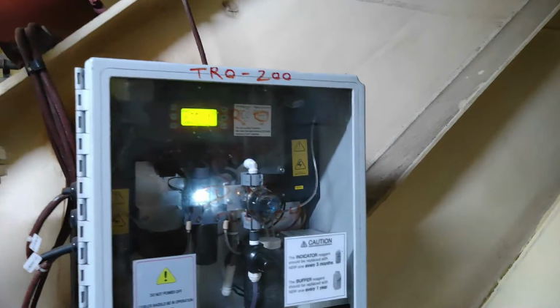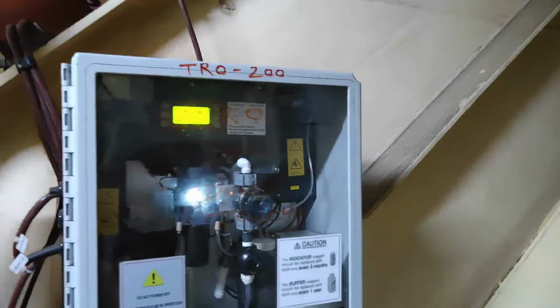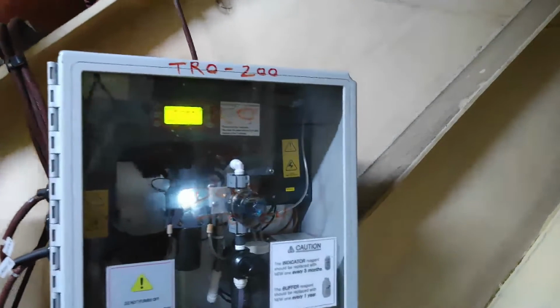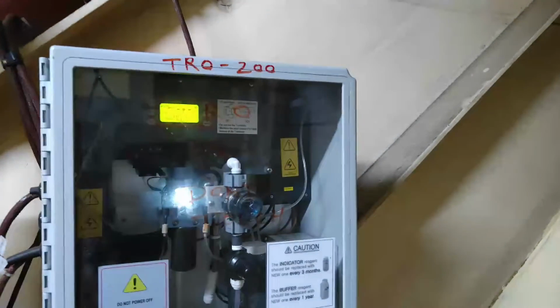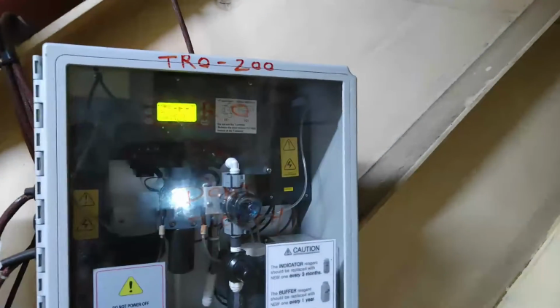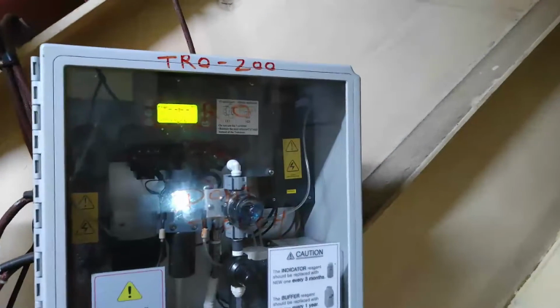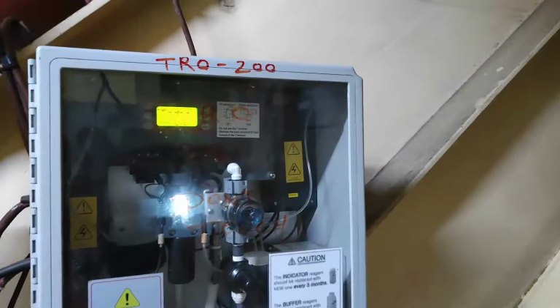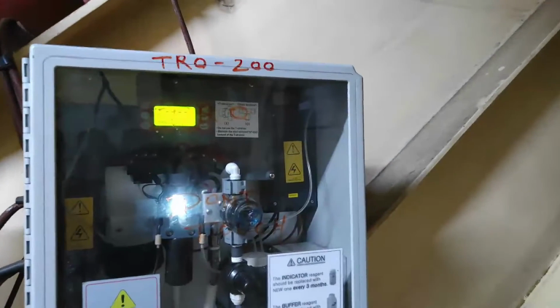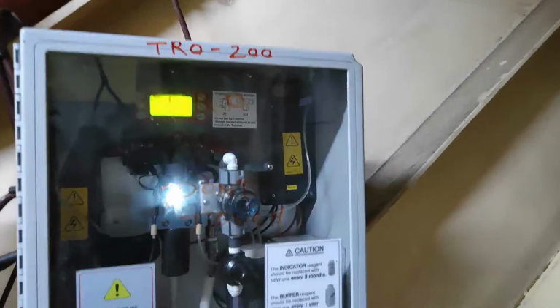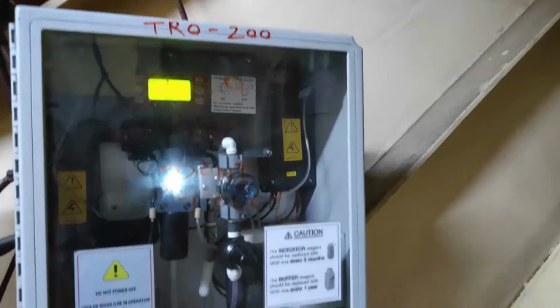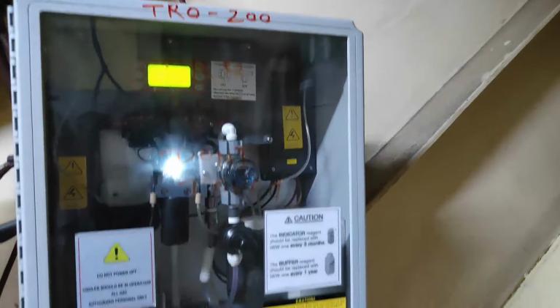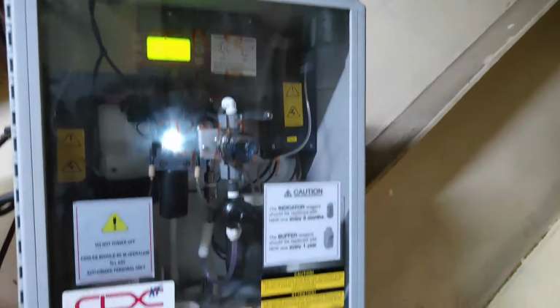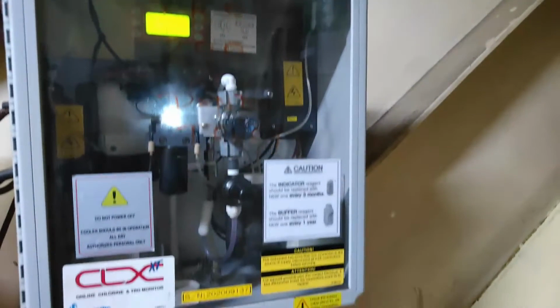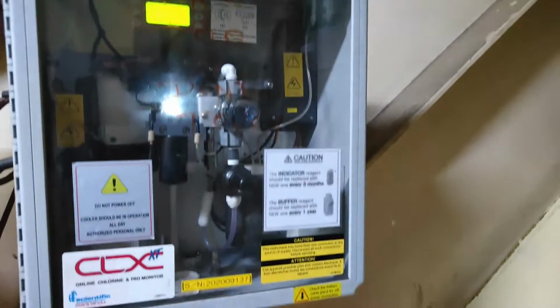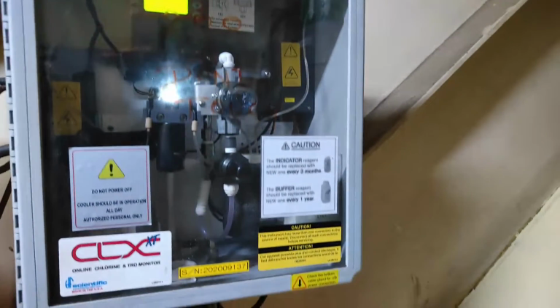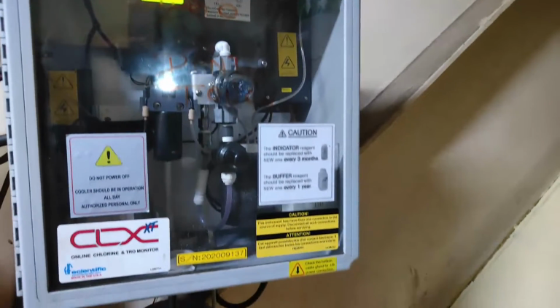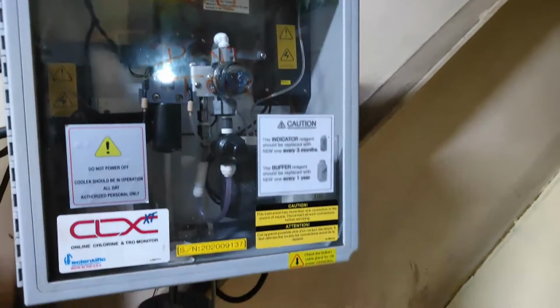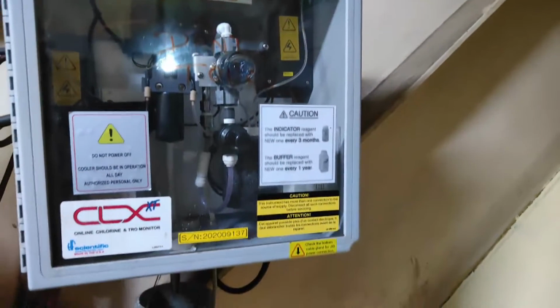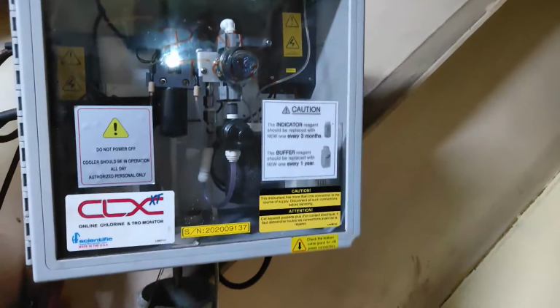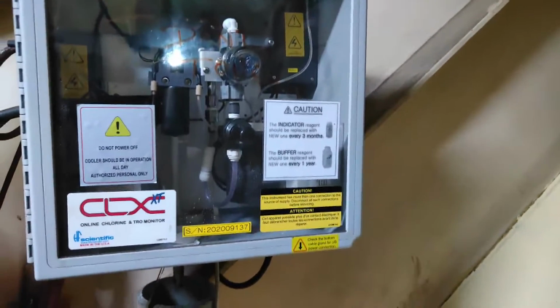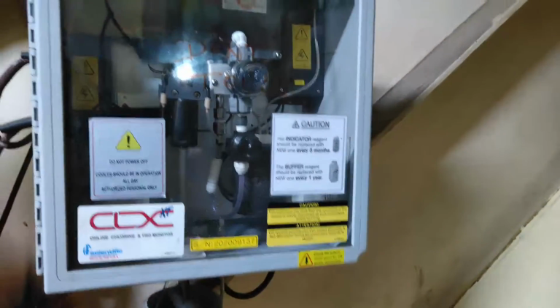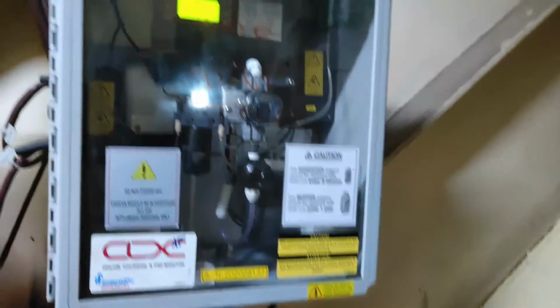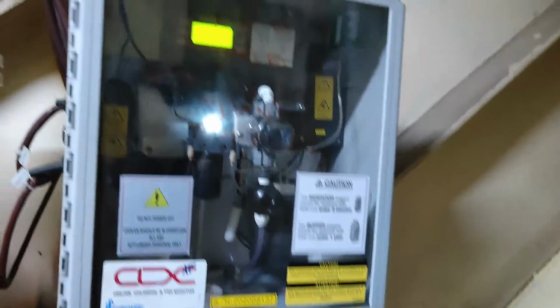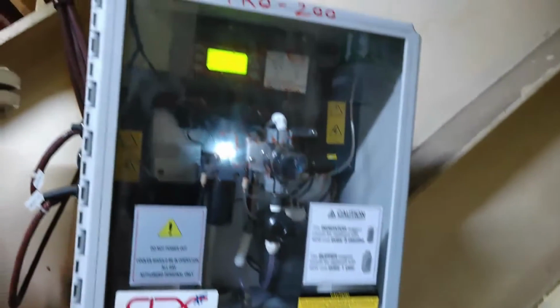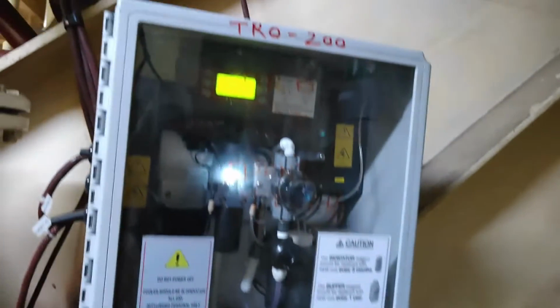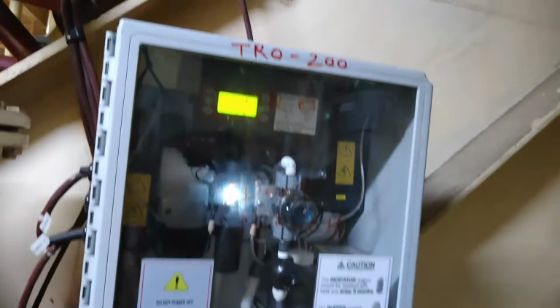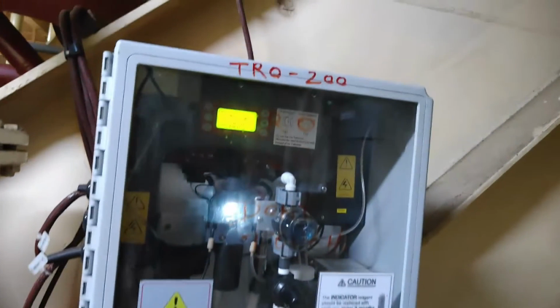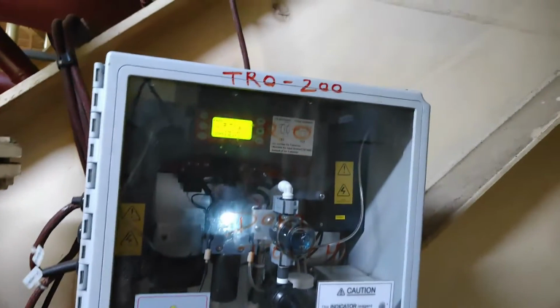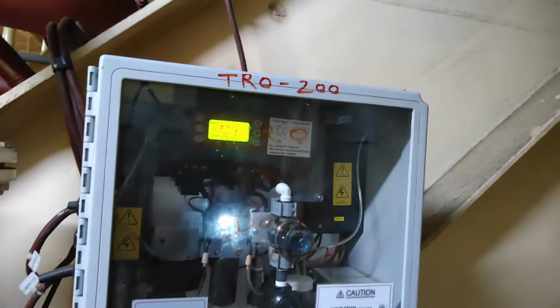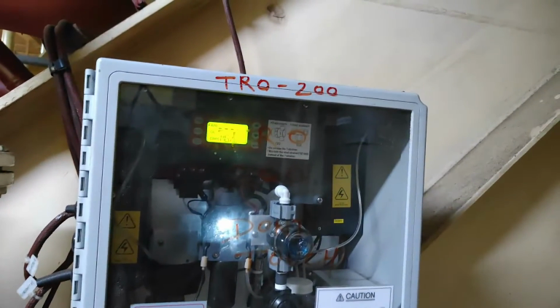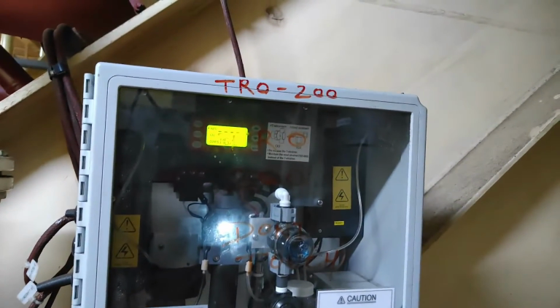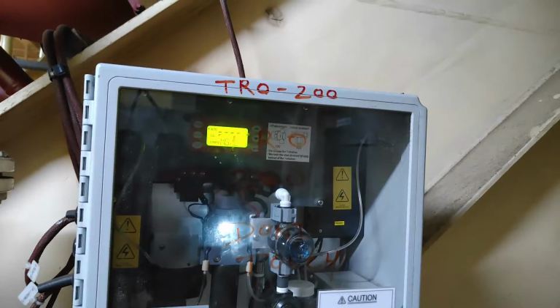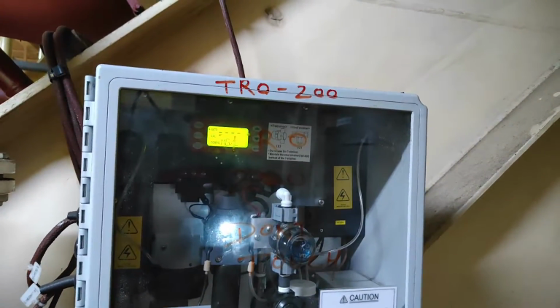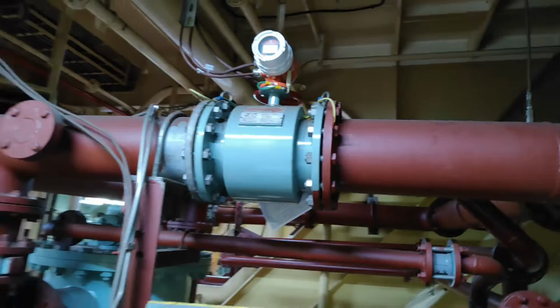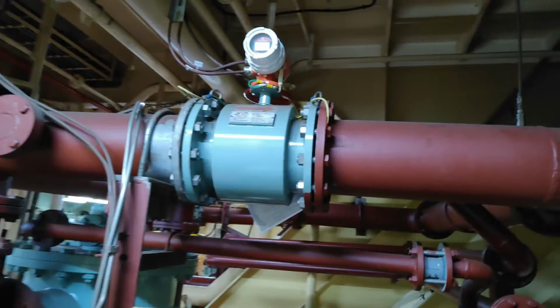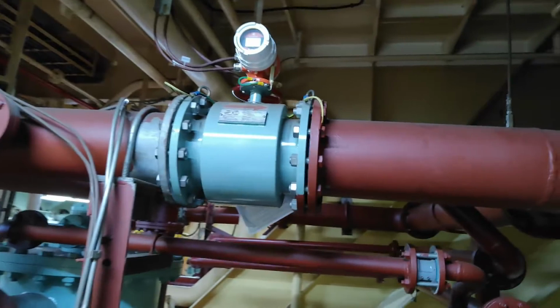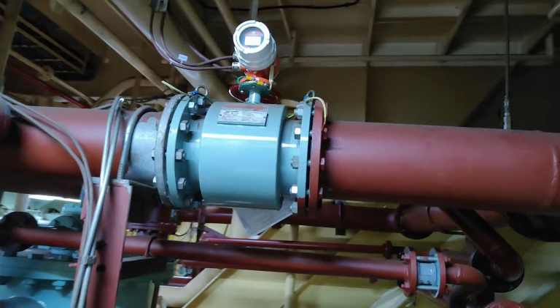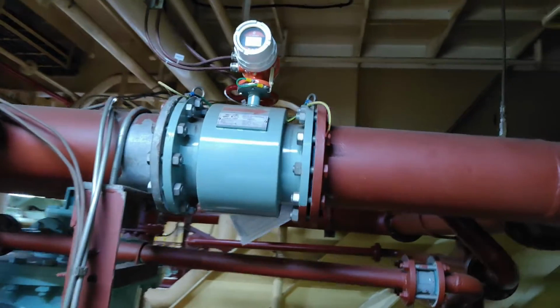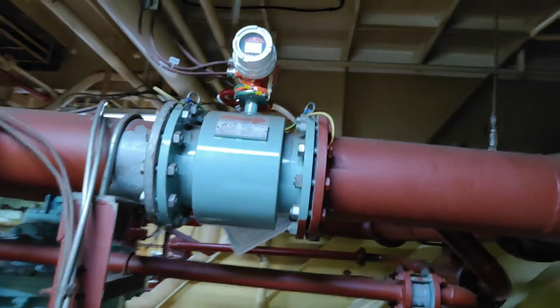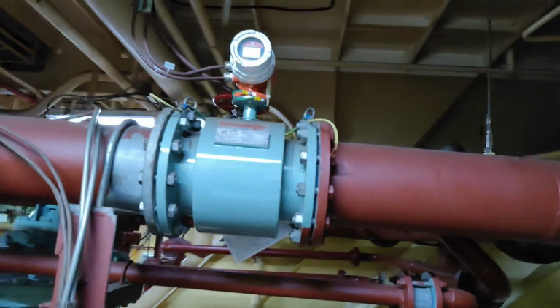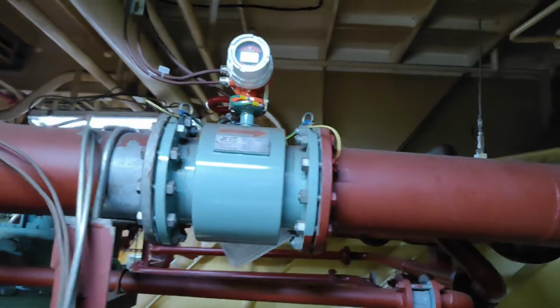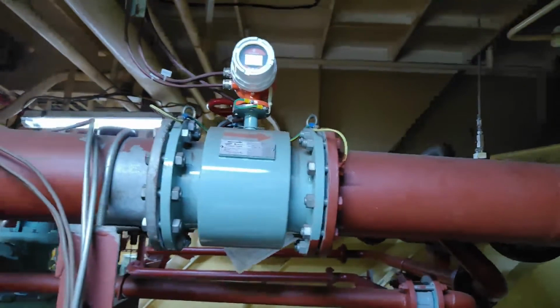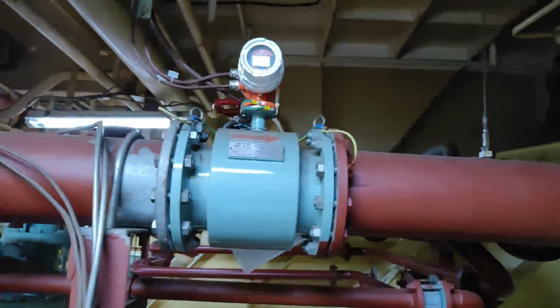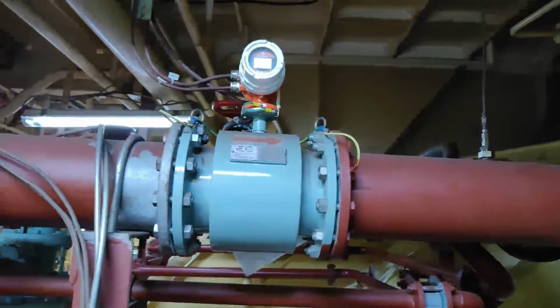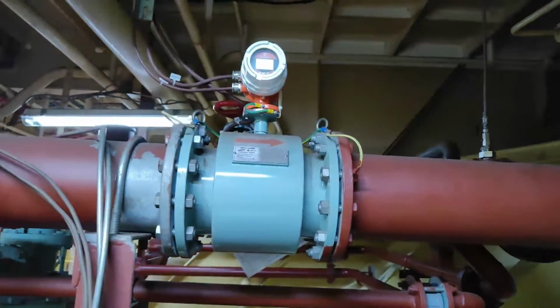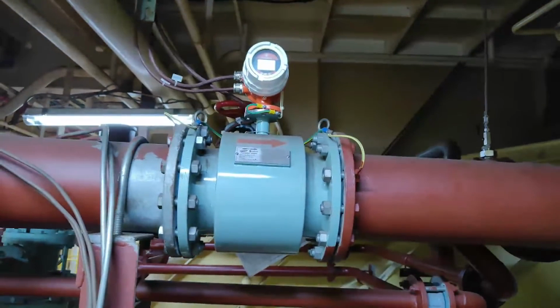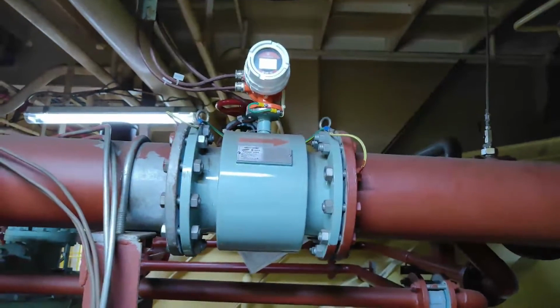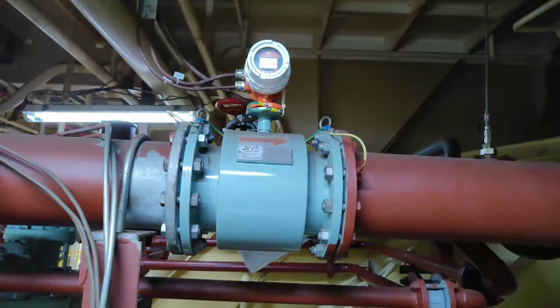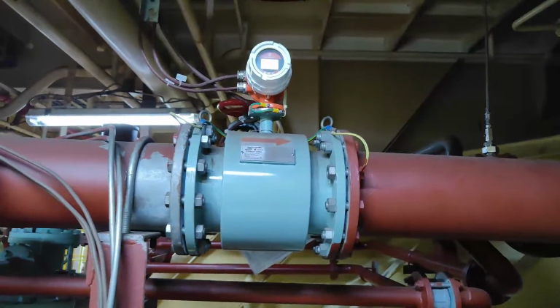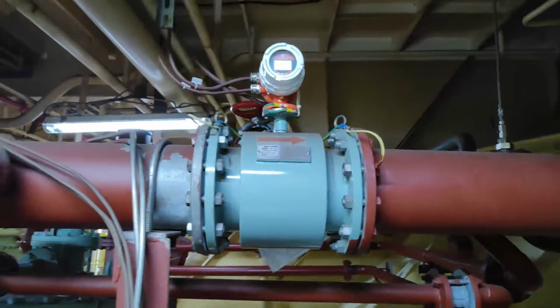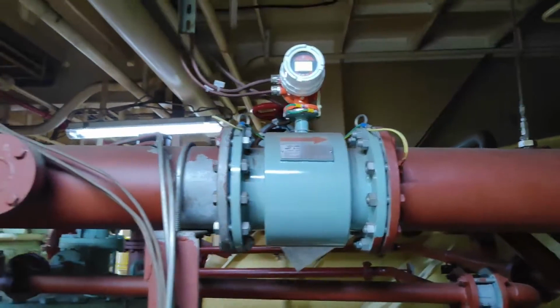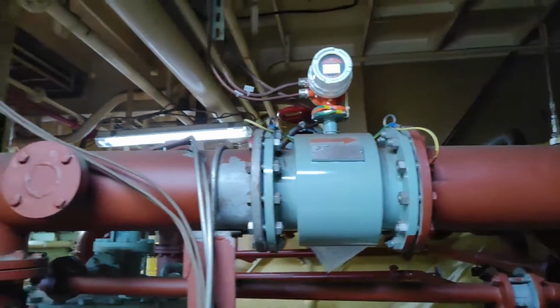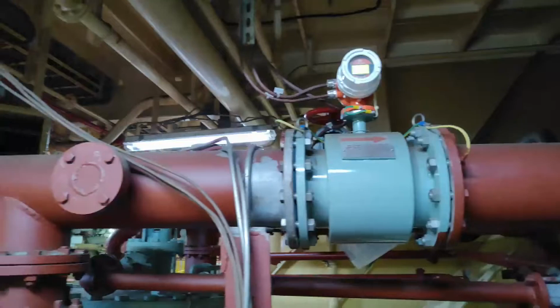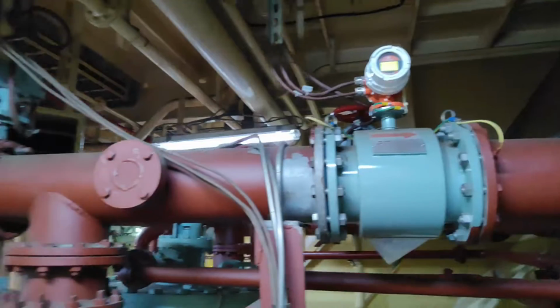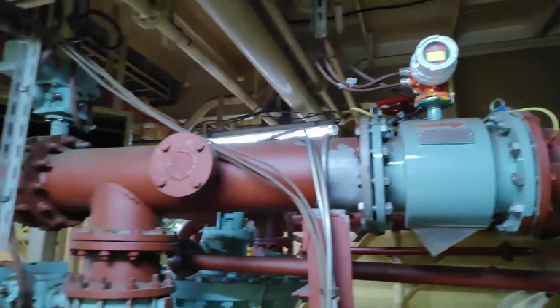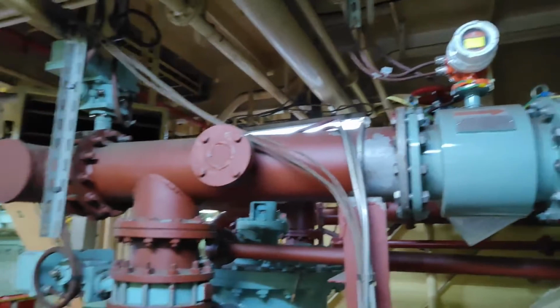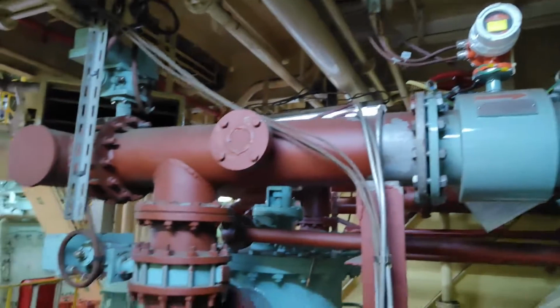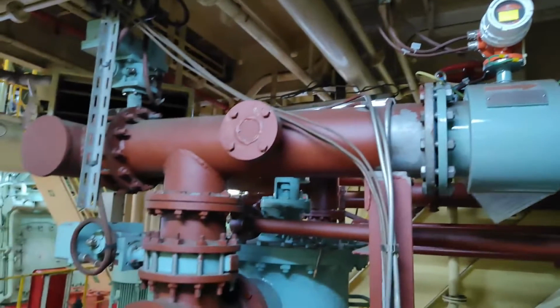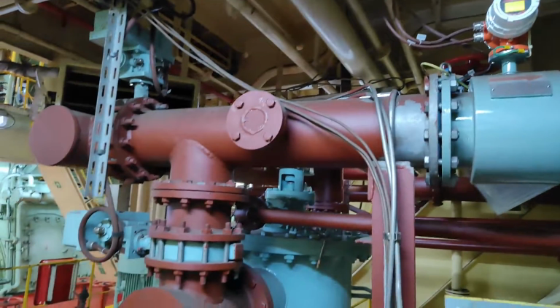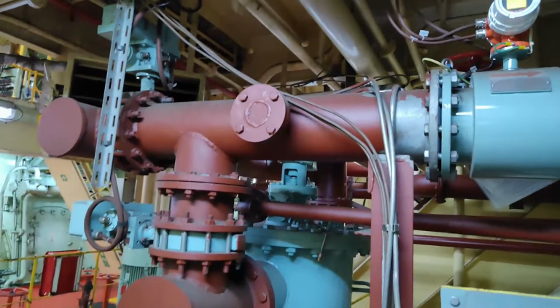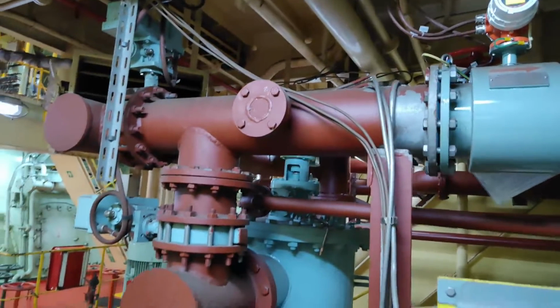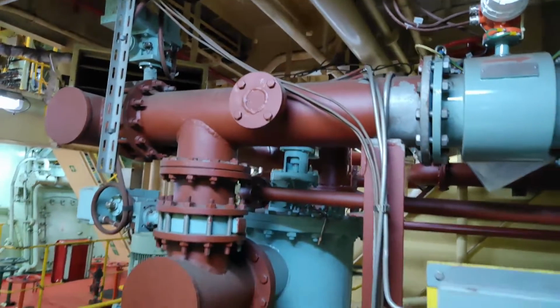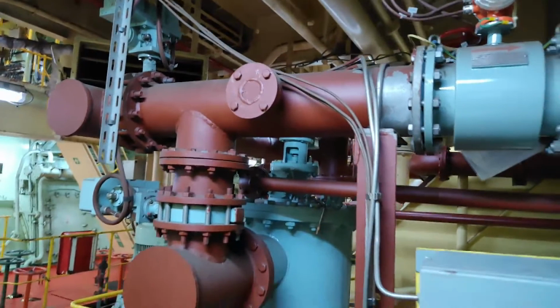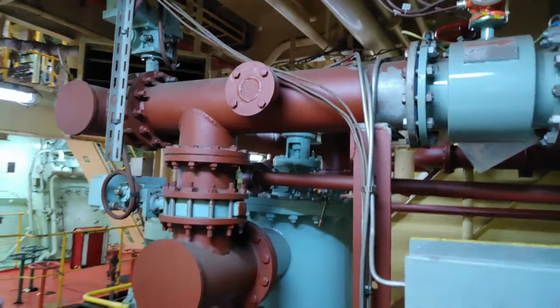This is your TRO module — the intake module — and inside you can see all the components. This is your engine room TRO monitor, and this is a flow meter present in the pipeline.